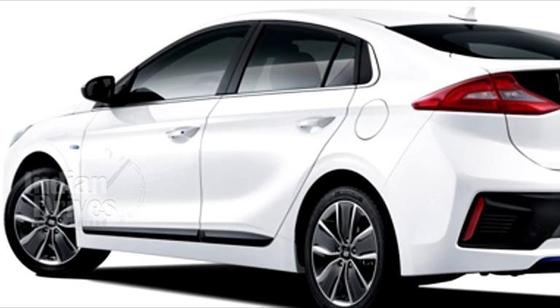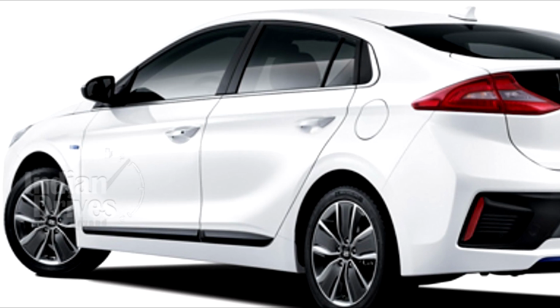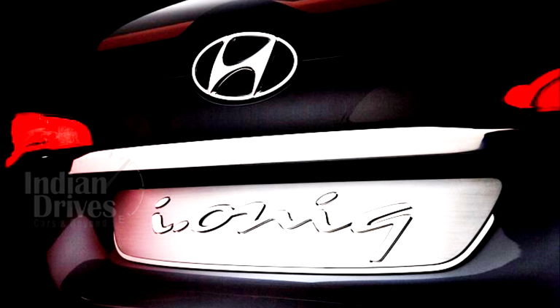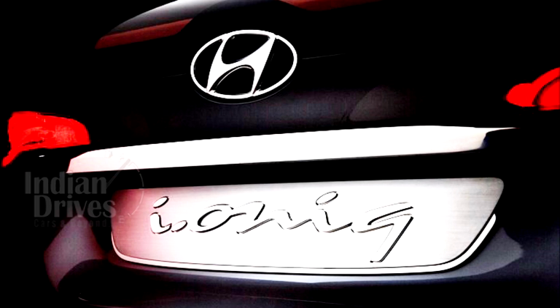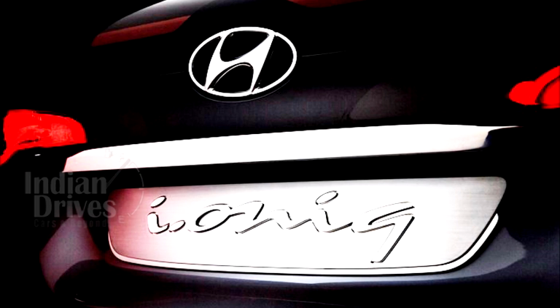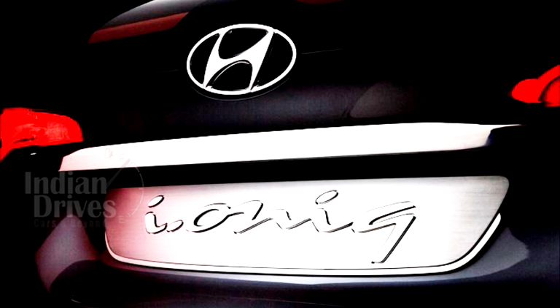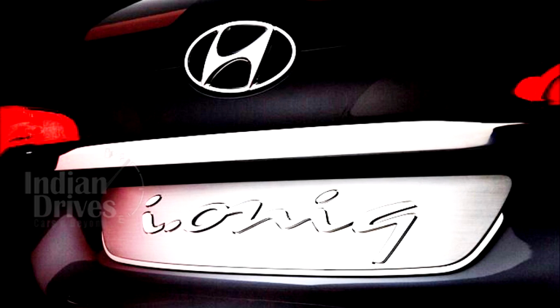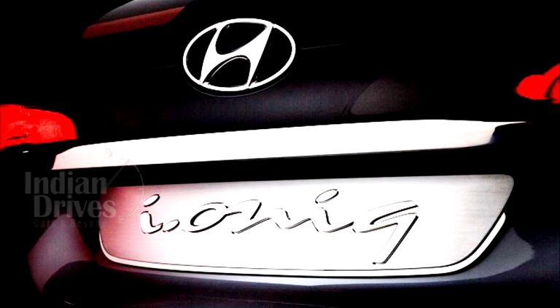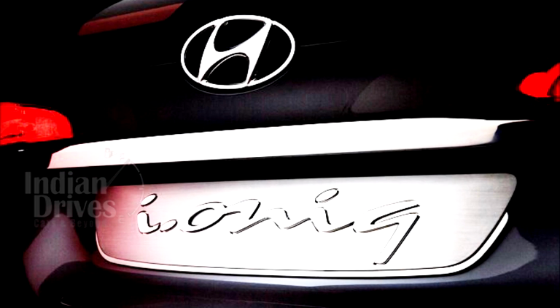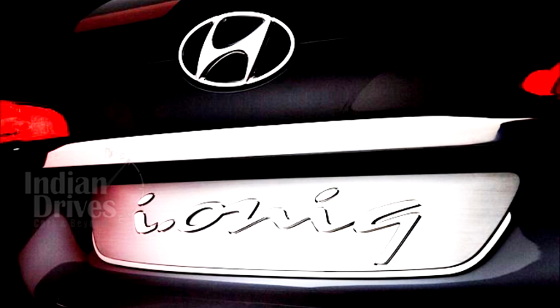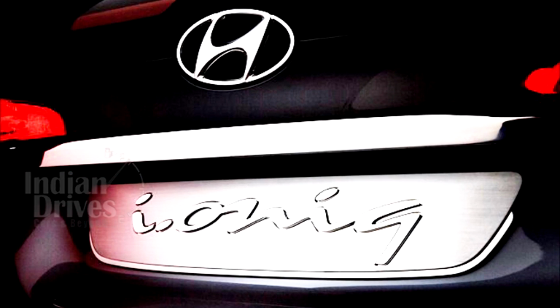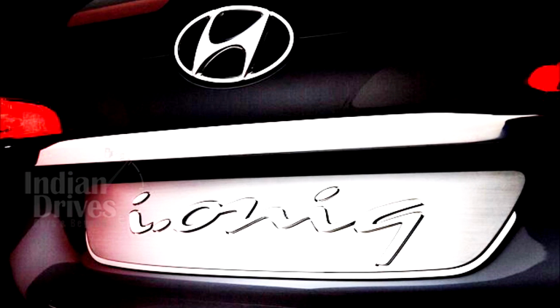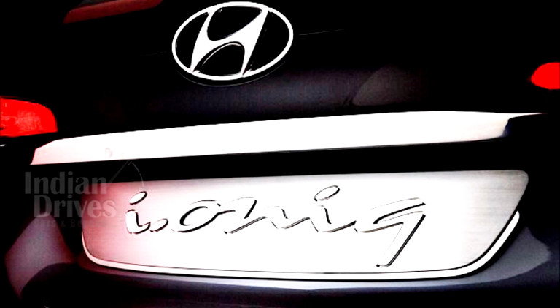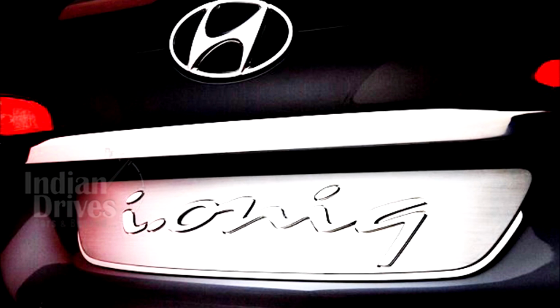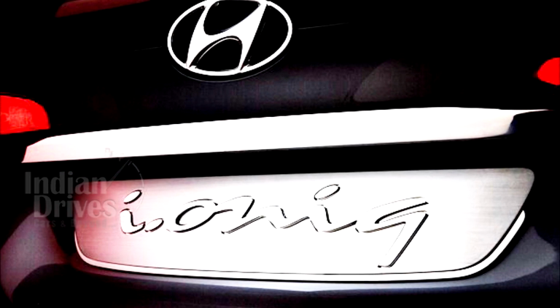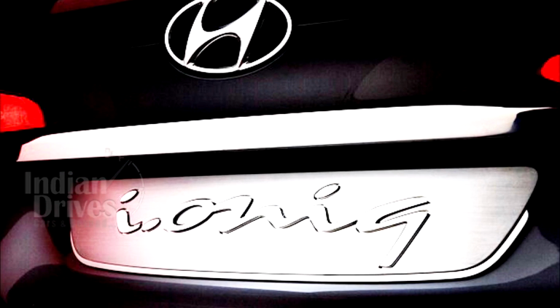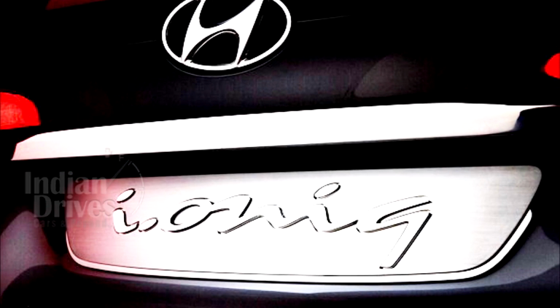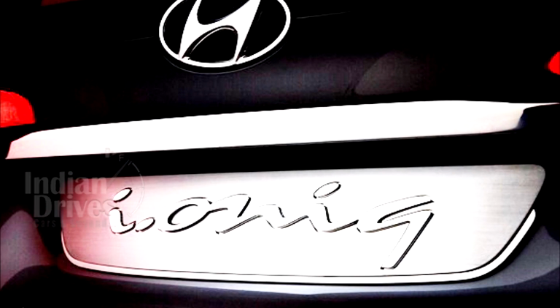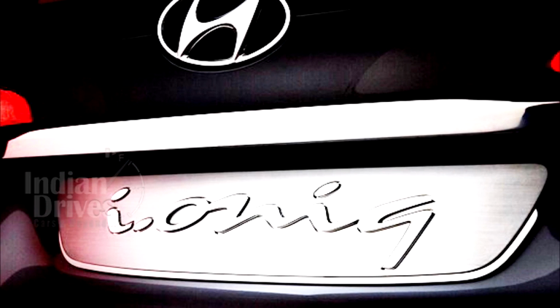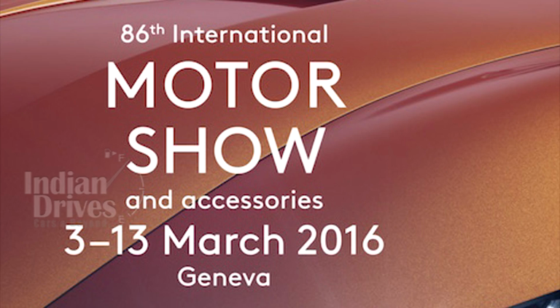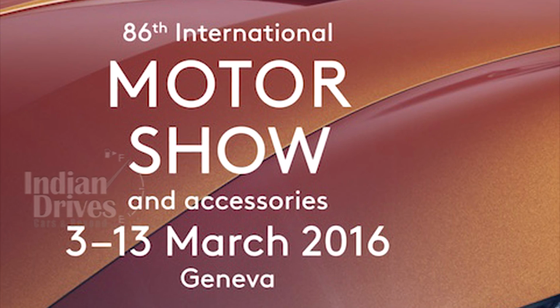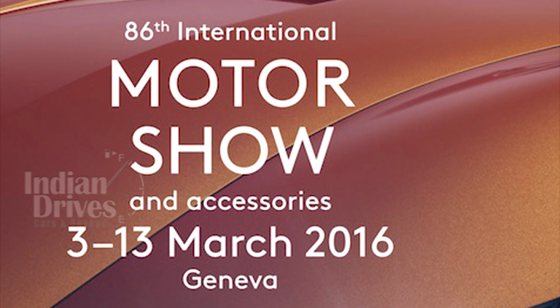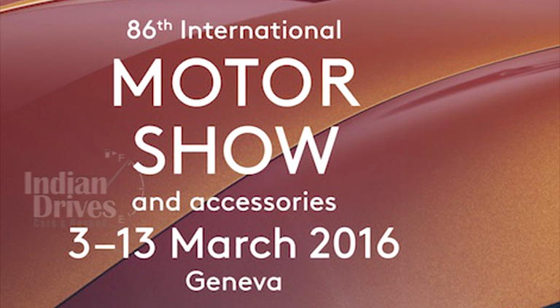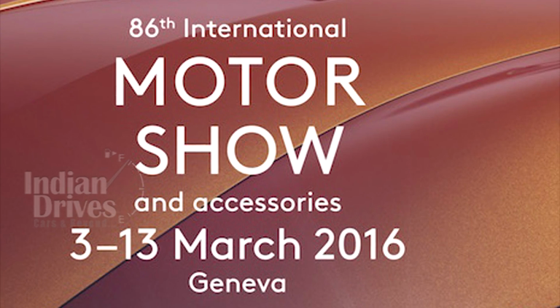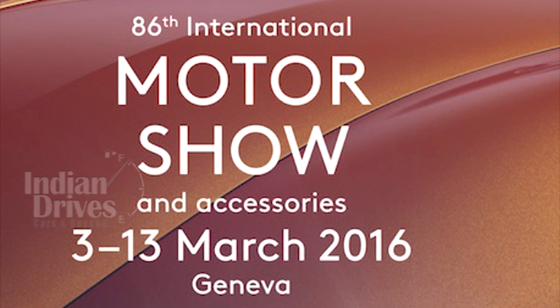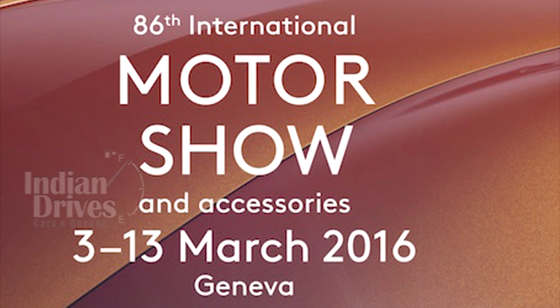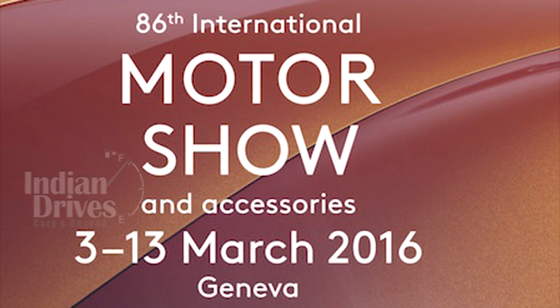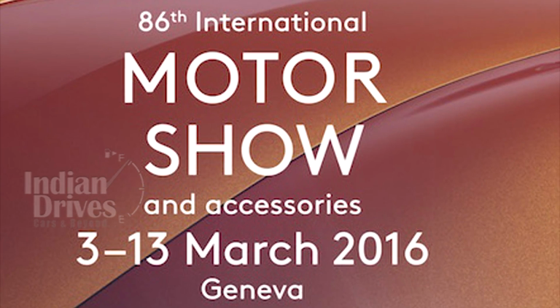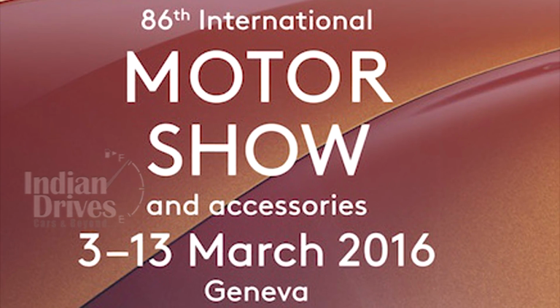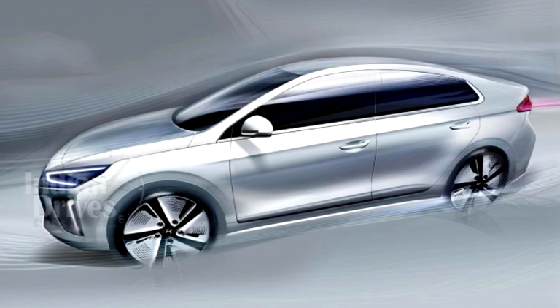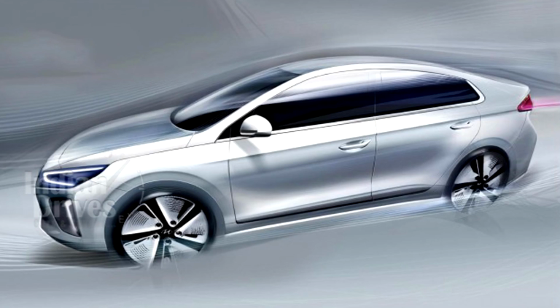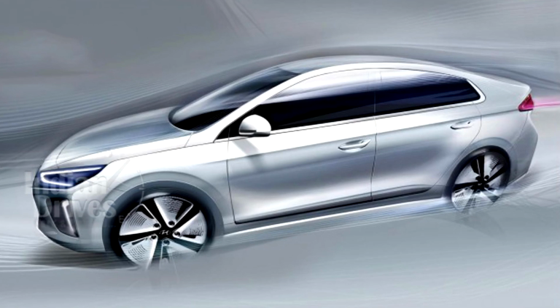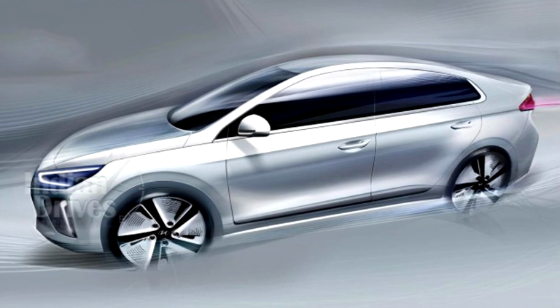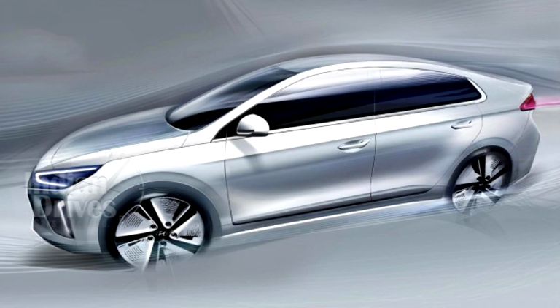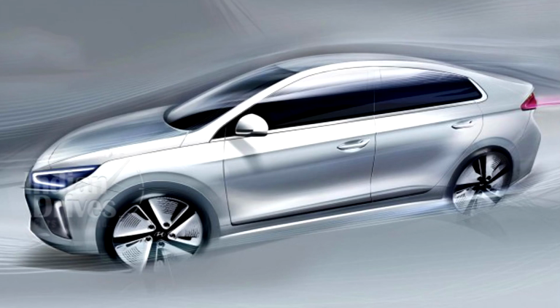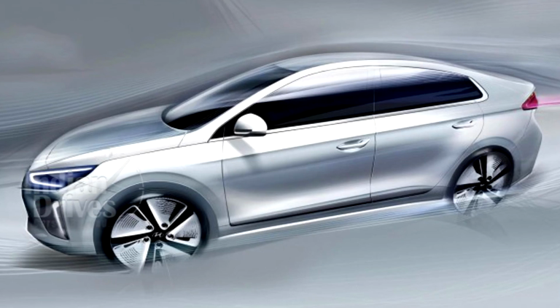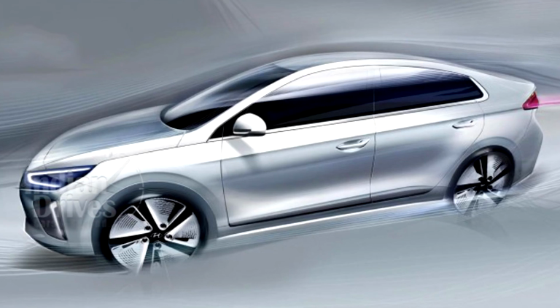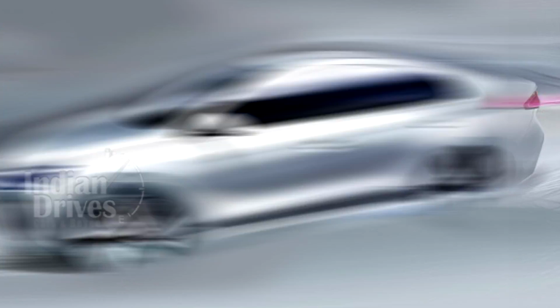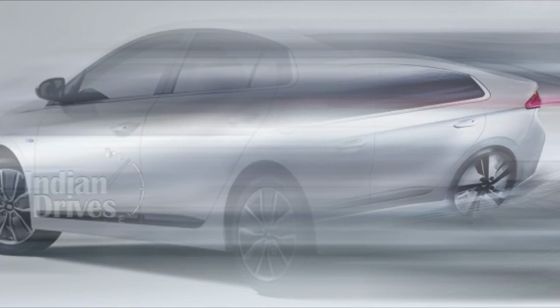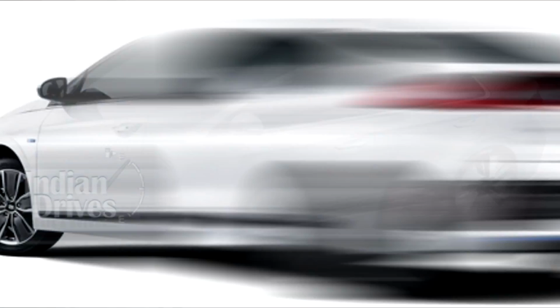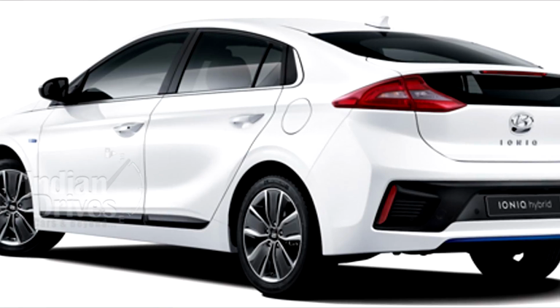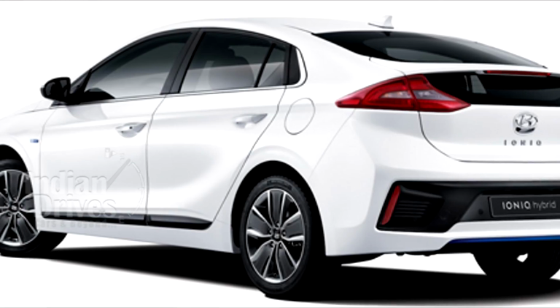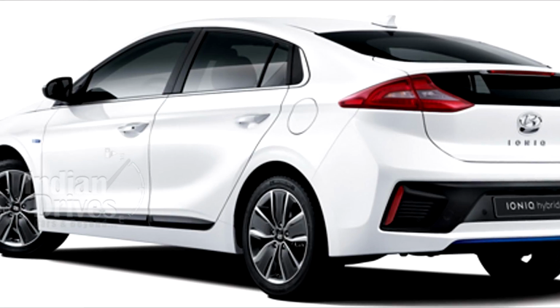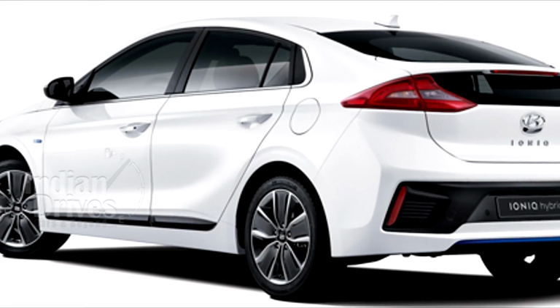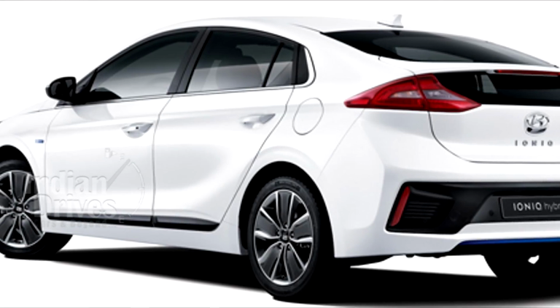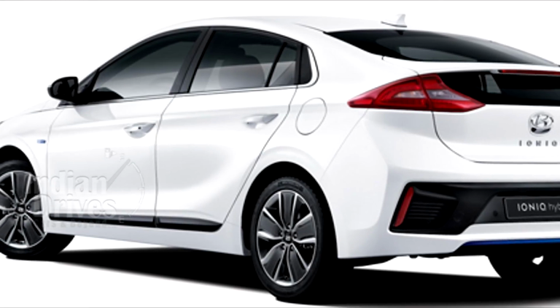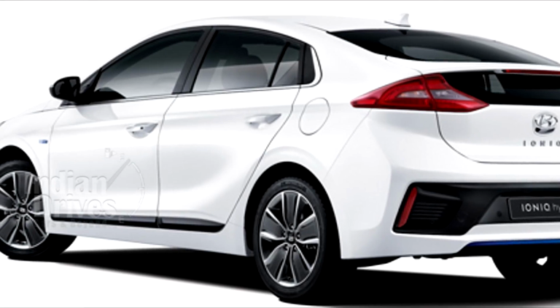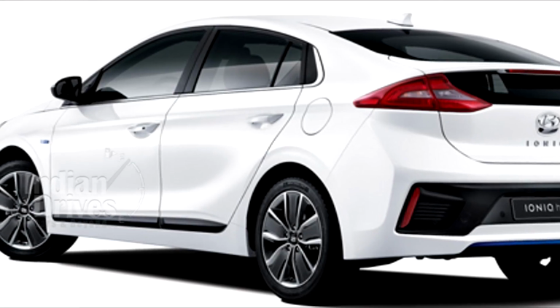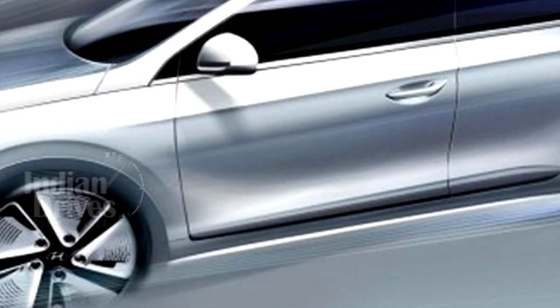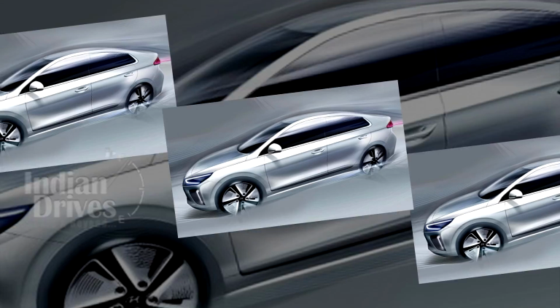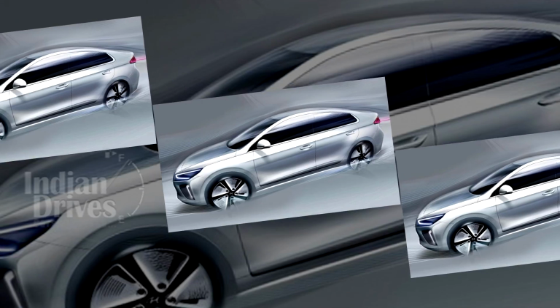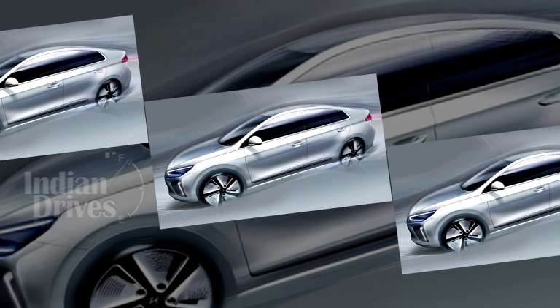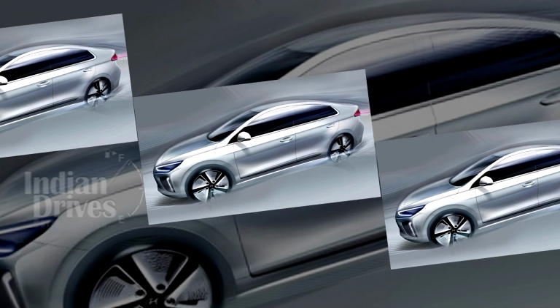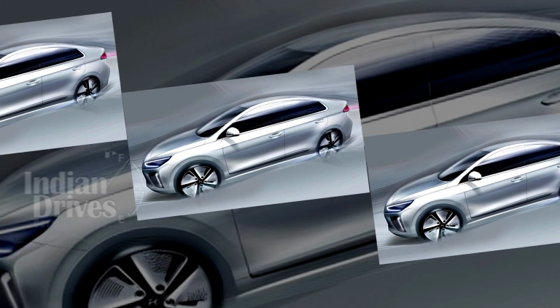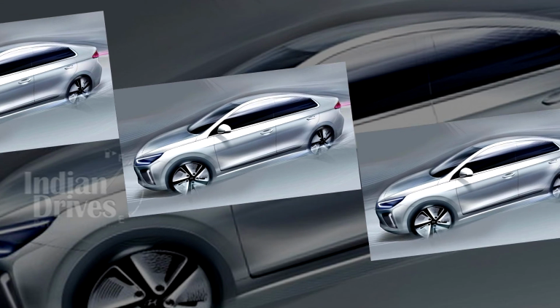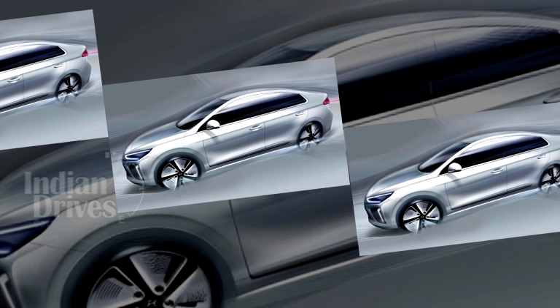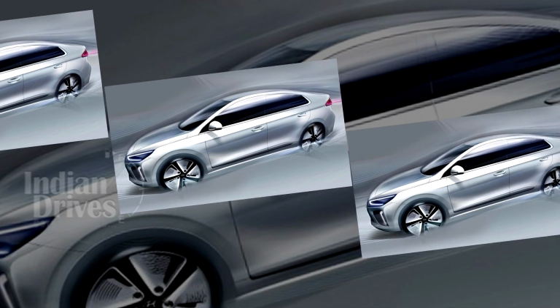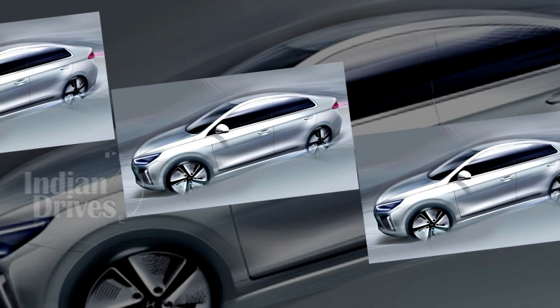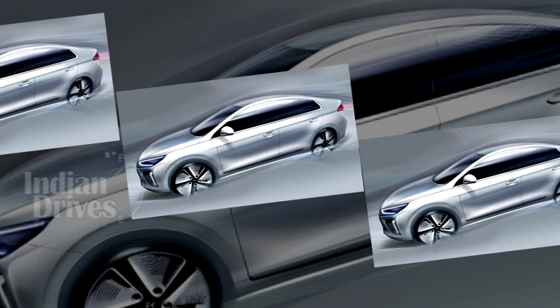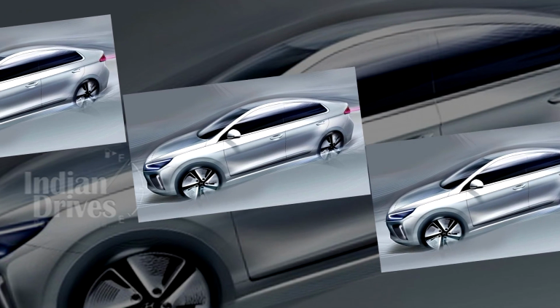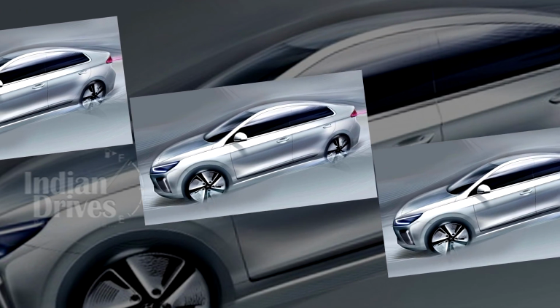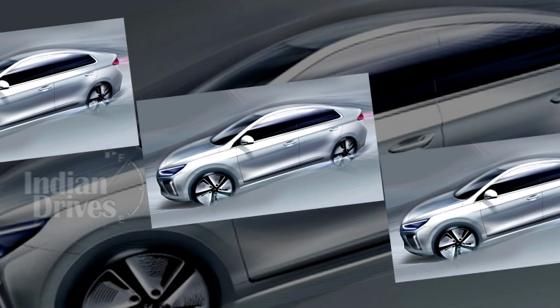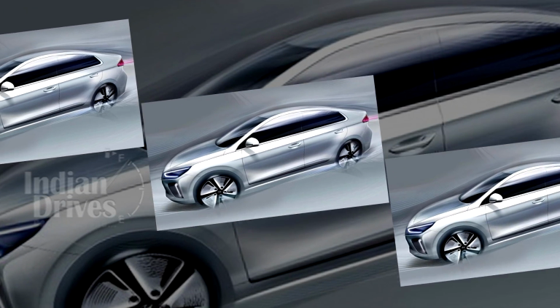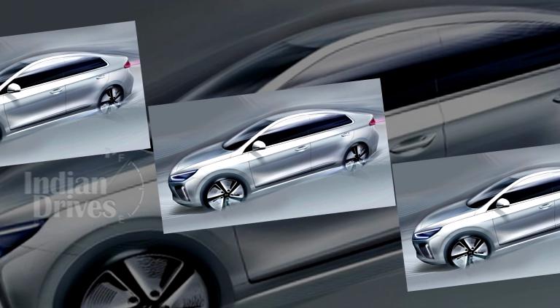The Ioniq will be launched in March this year at the Geneva Motor Show. The release of details and pictures of the car is just a build-up to that ultimate event.